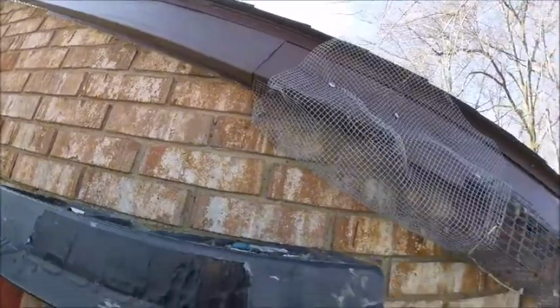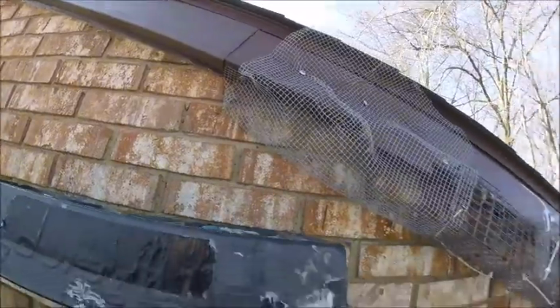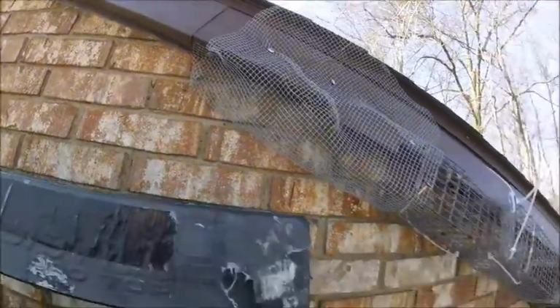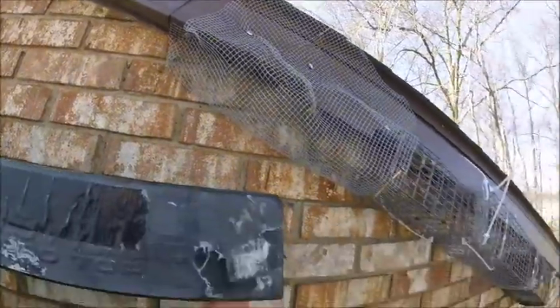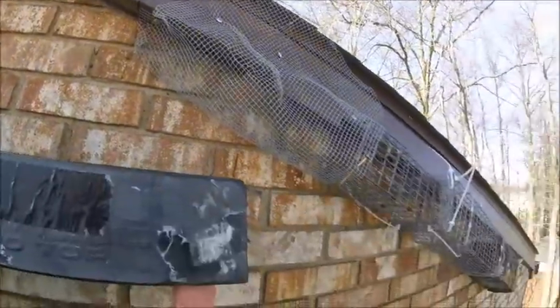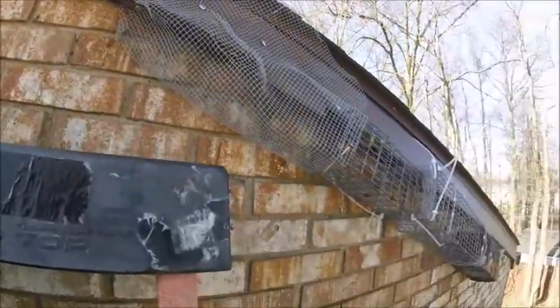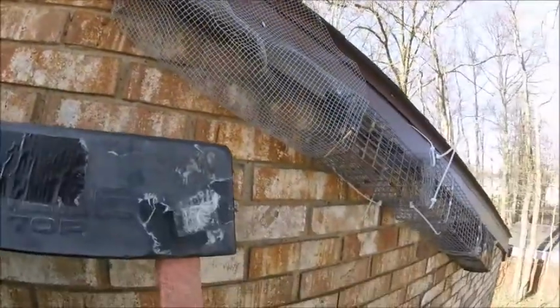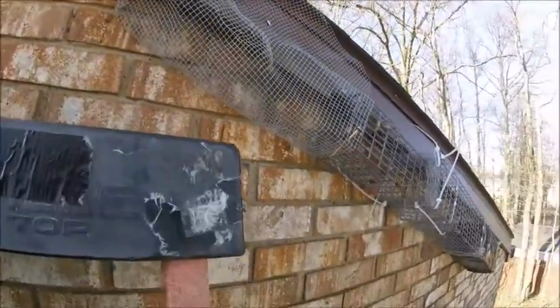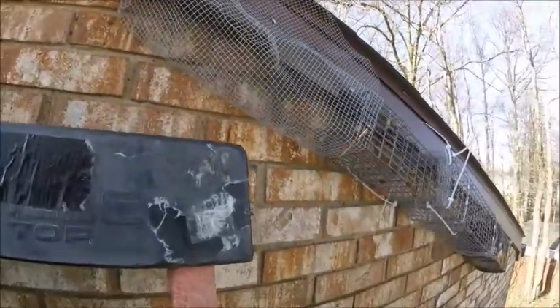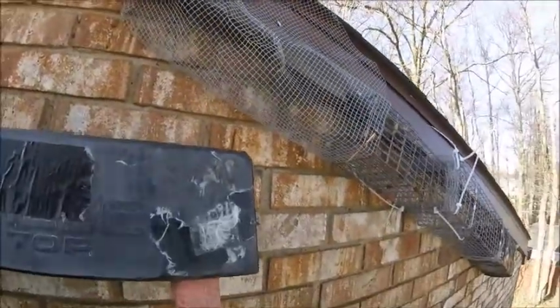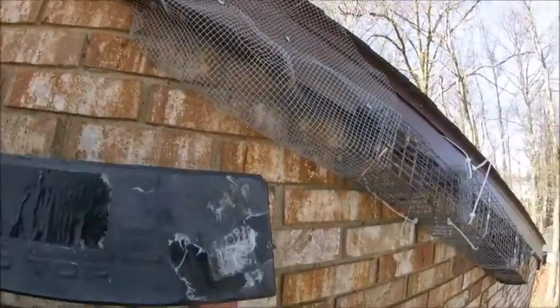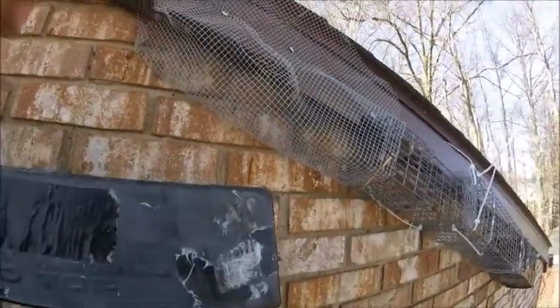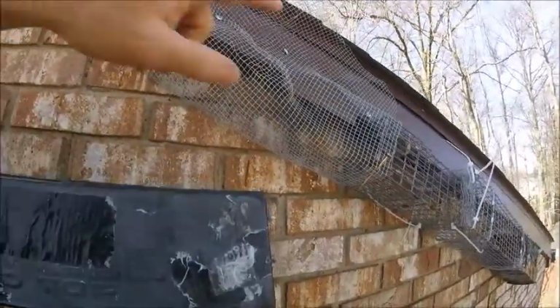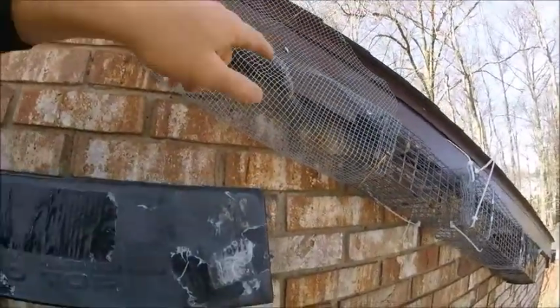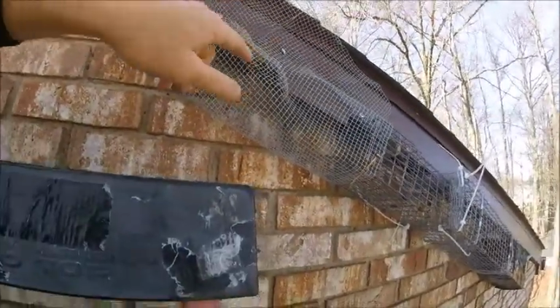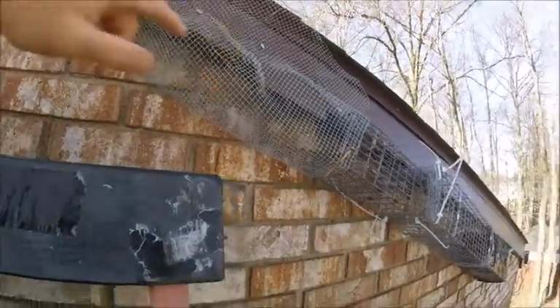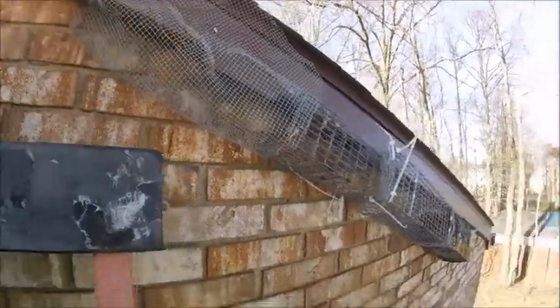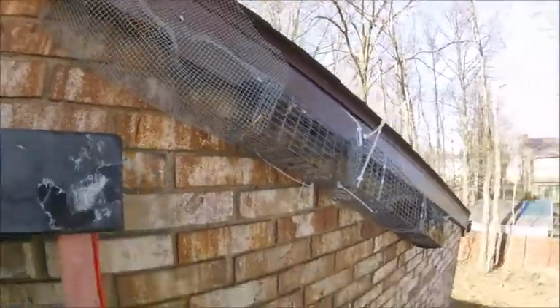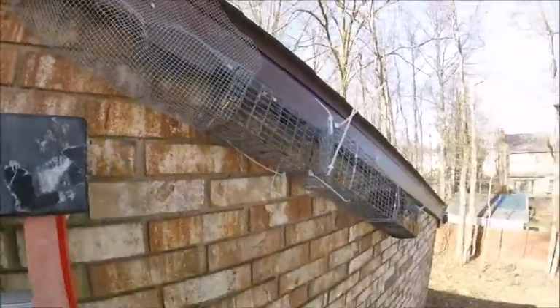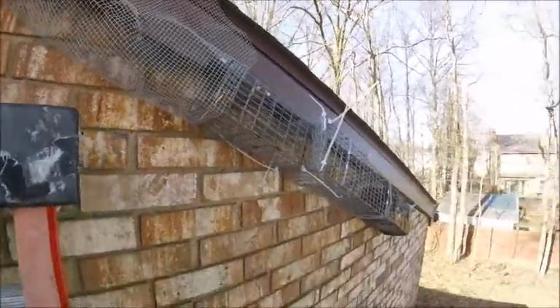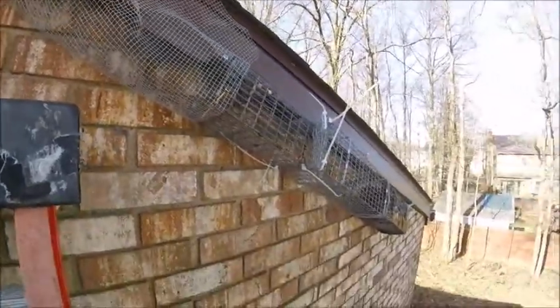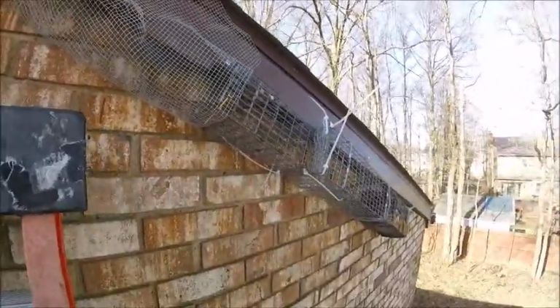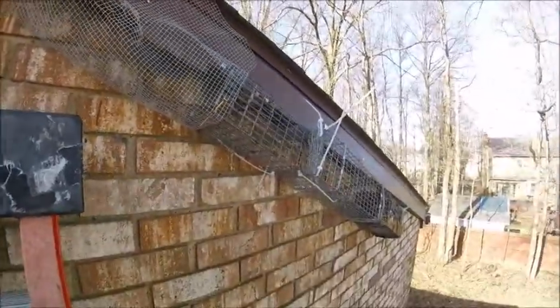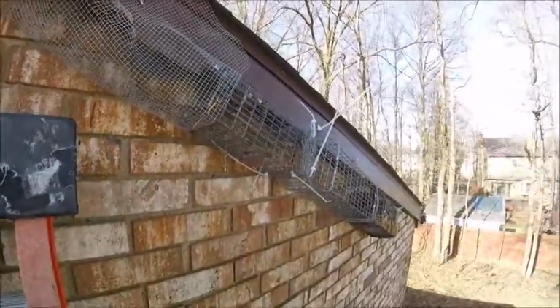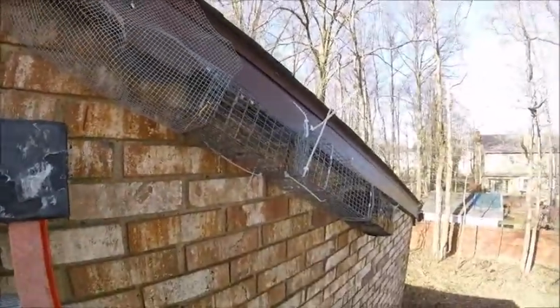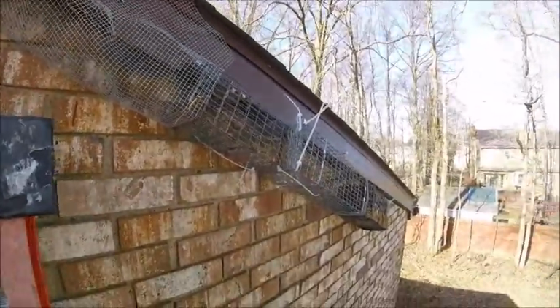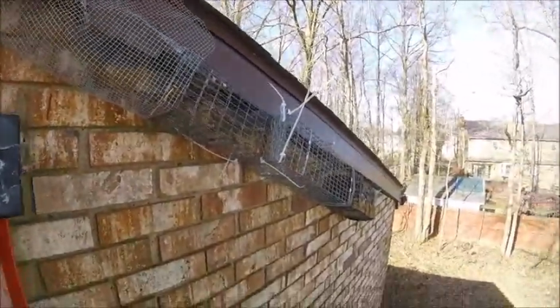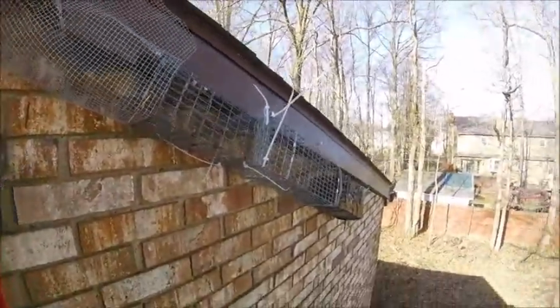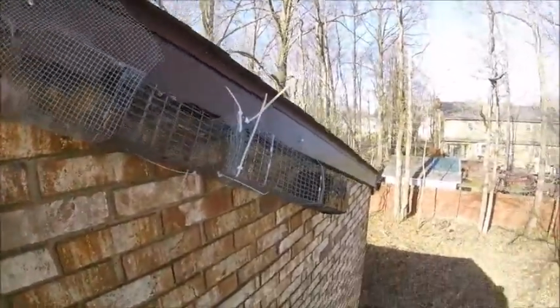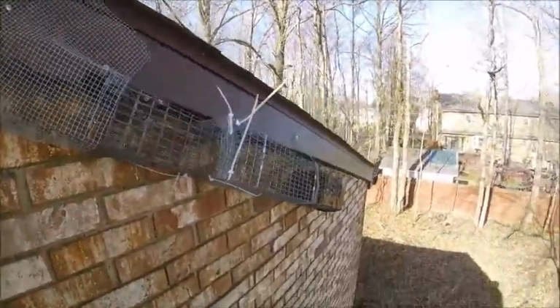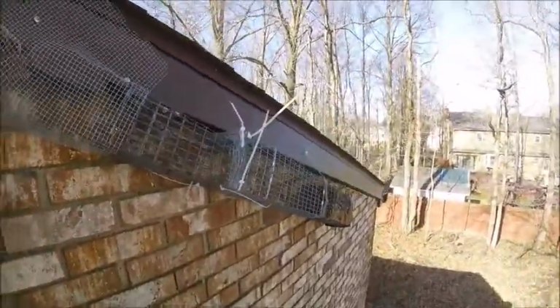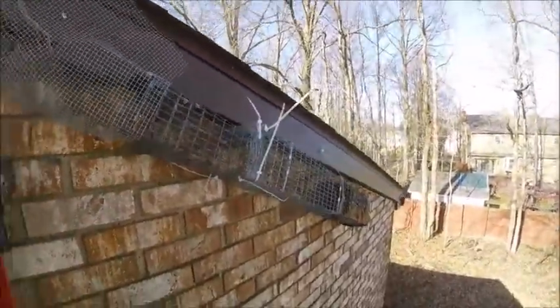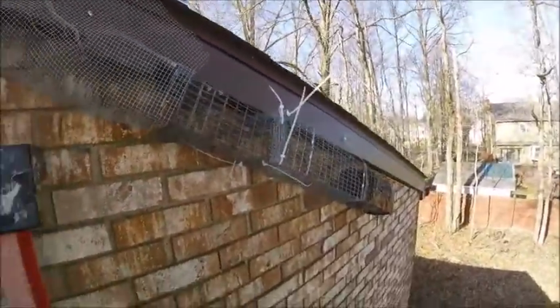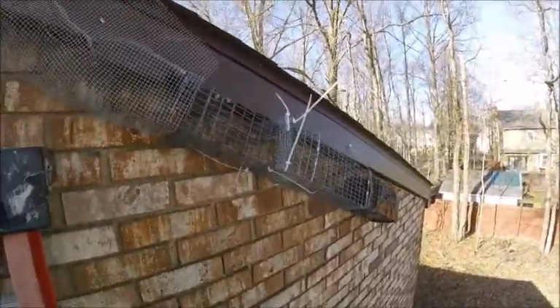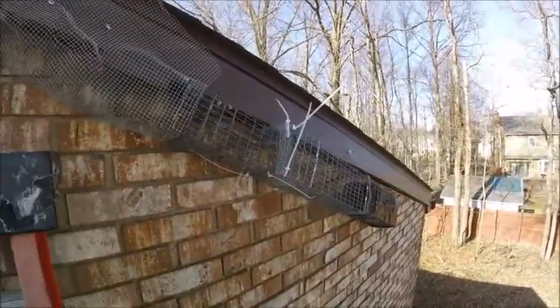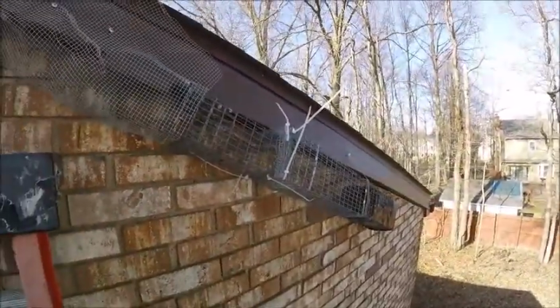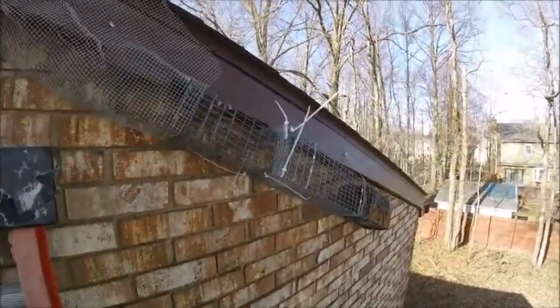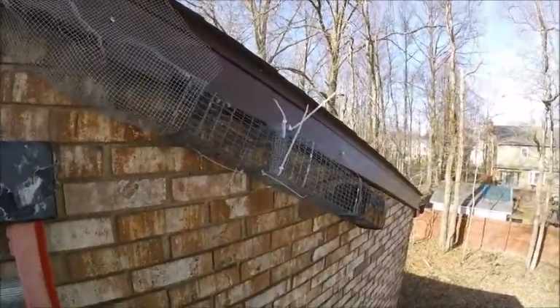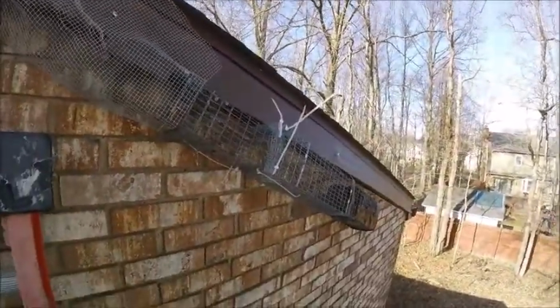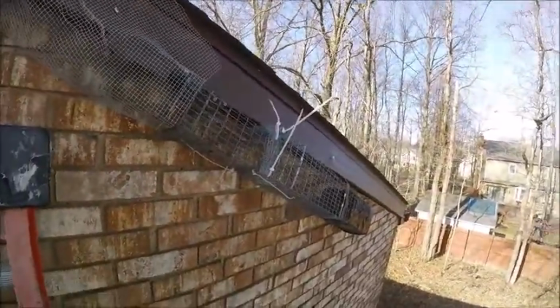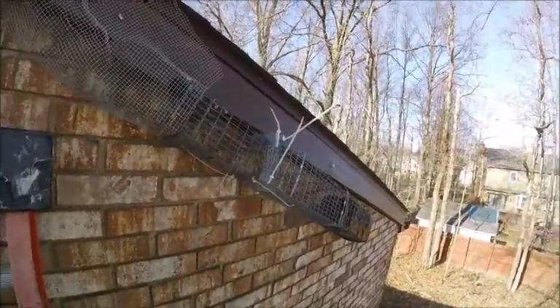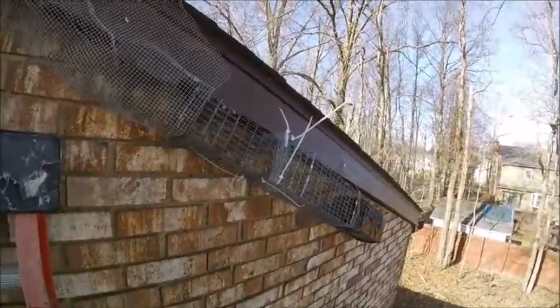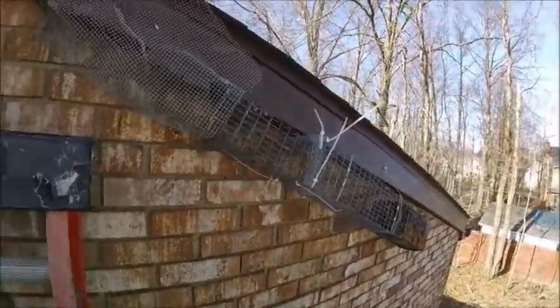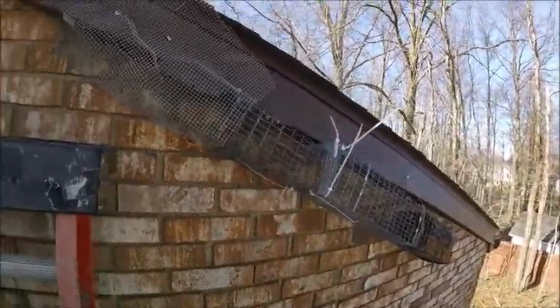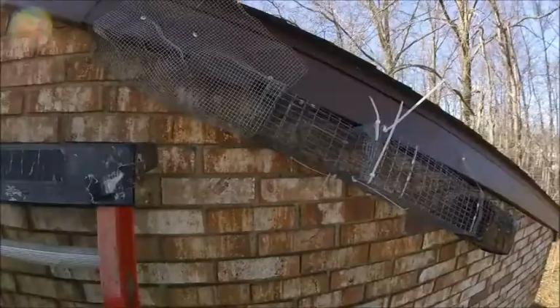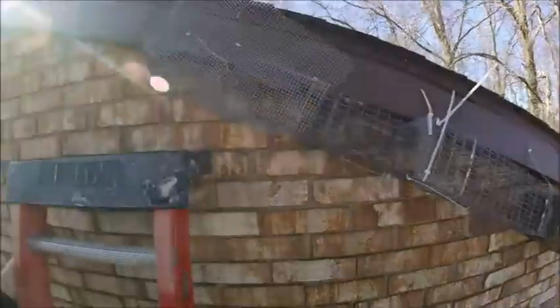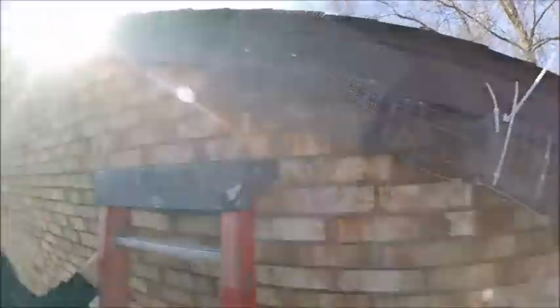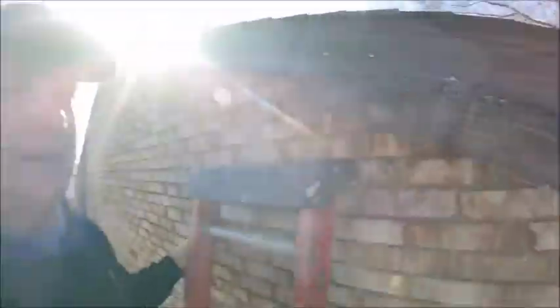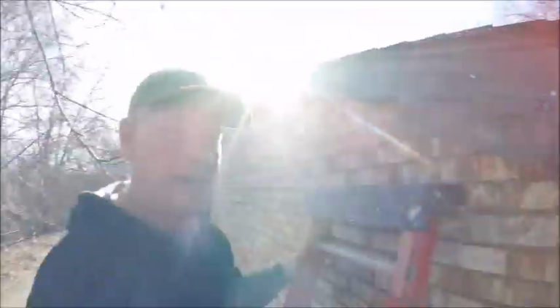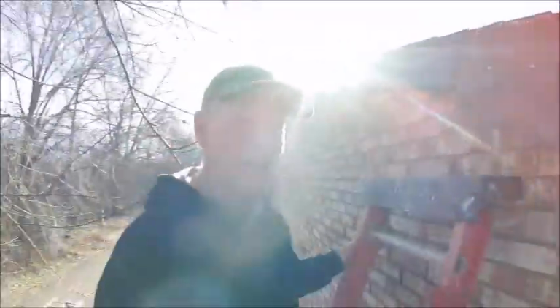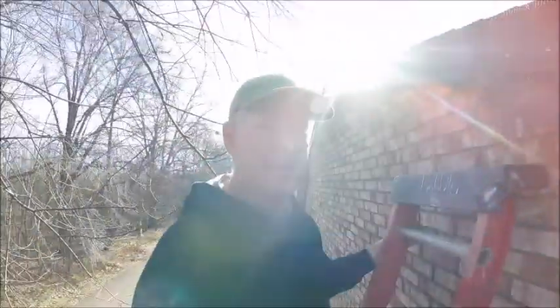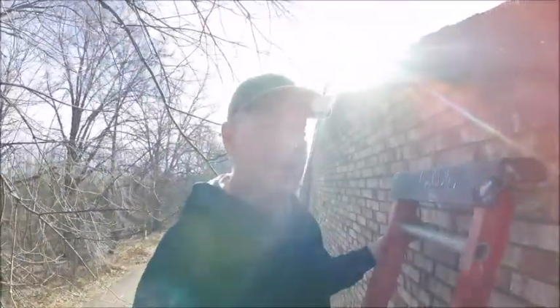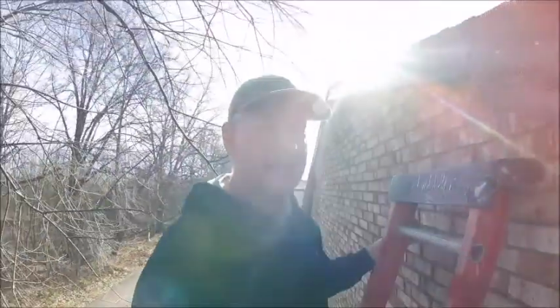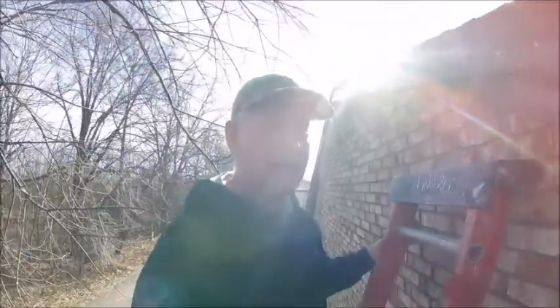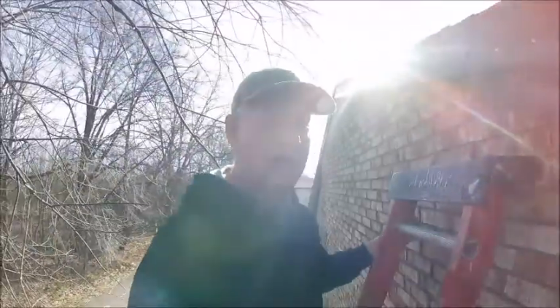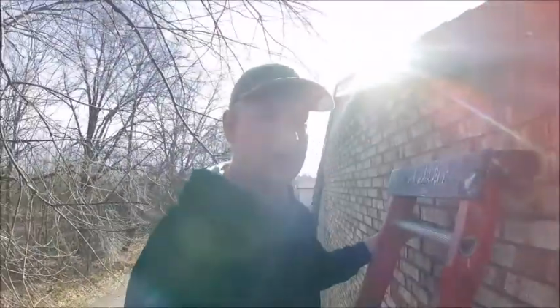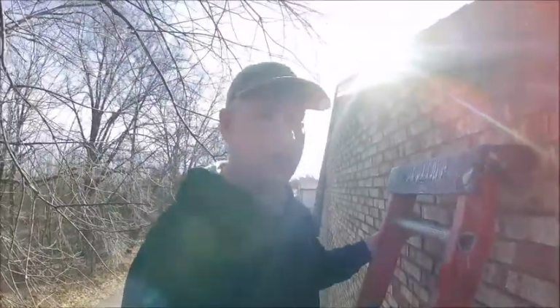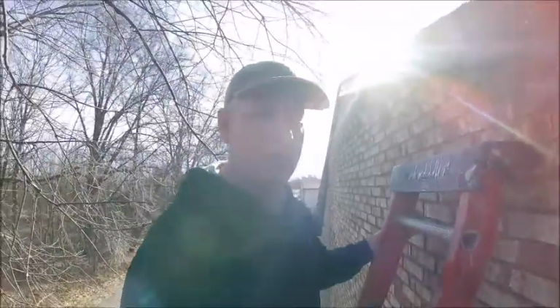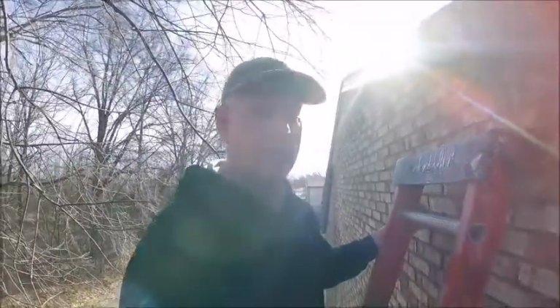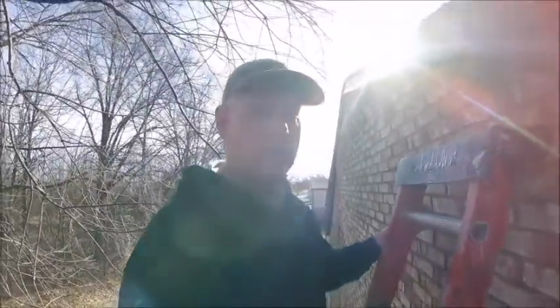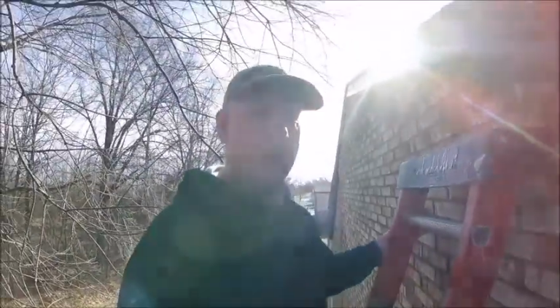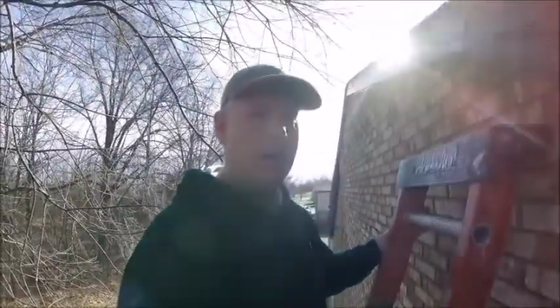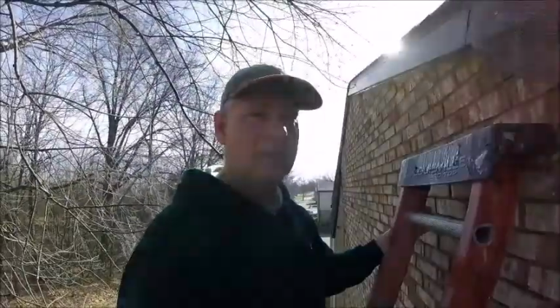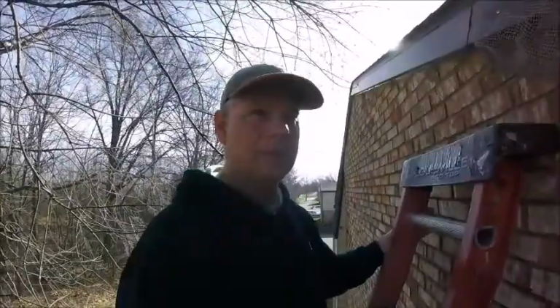So we closed it all up except for right here, hung our flying squirrel trap, got flying squirrels in the trap — and that is how we solved this problem.